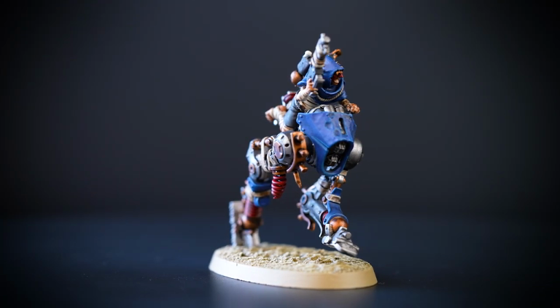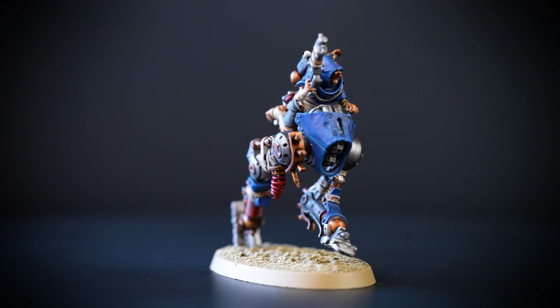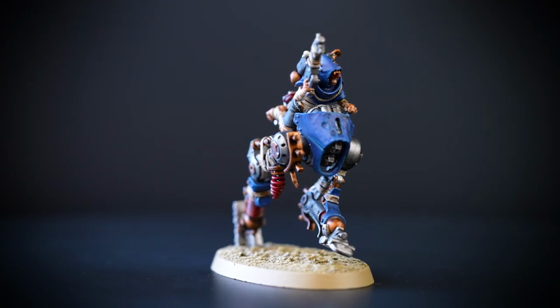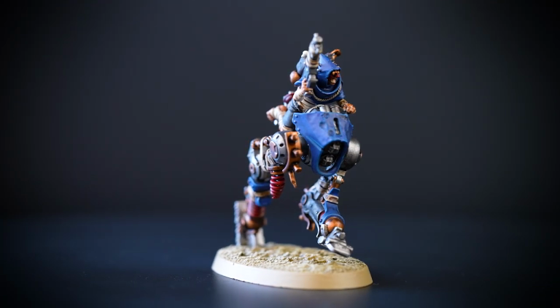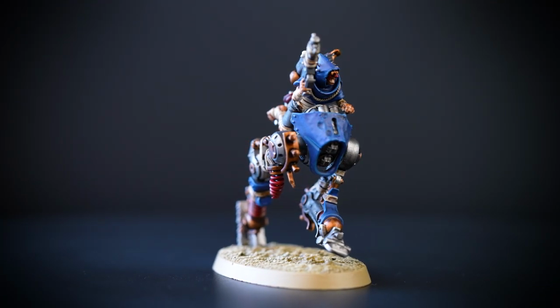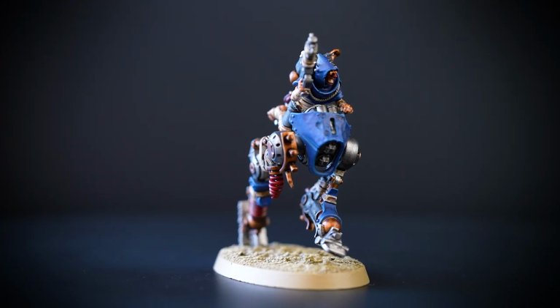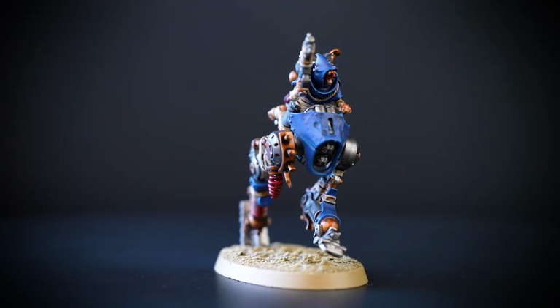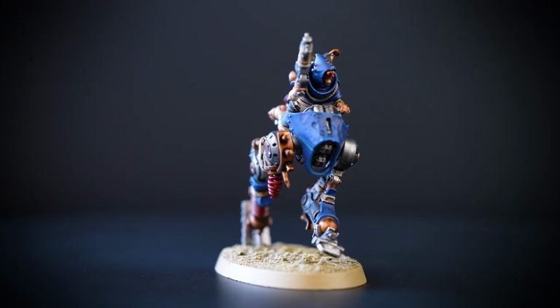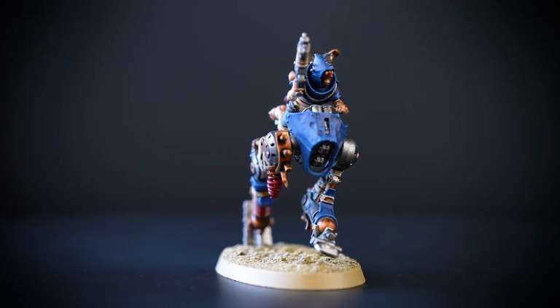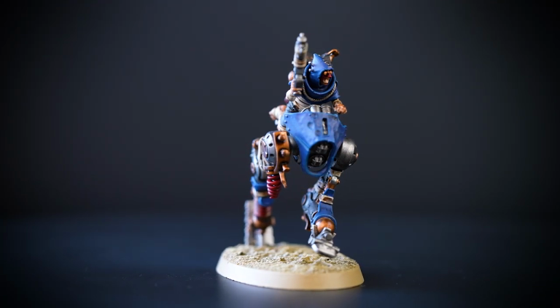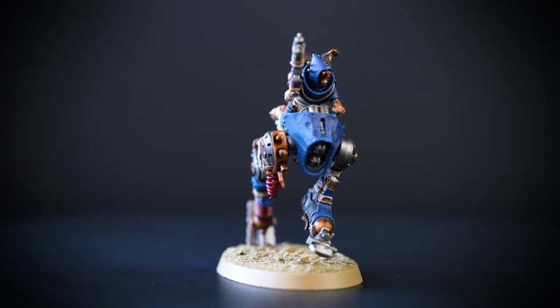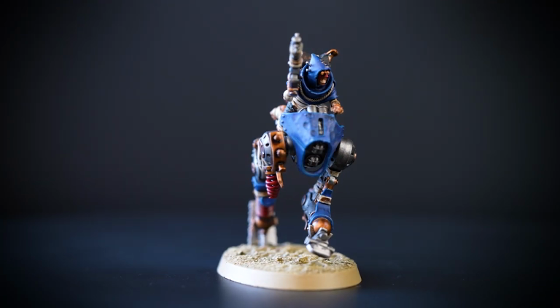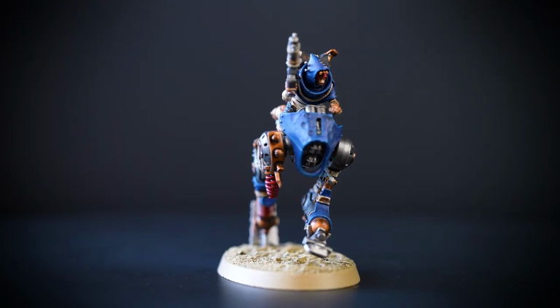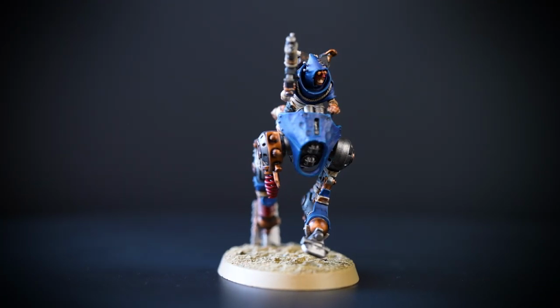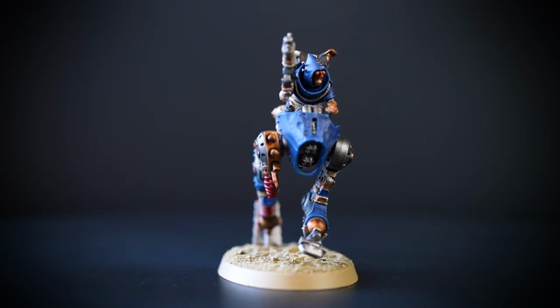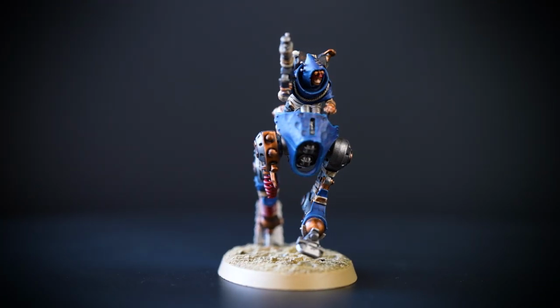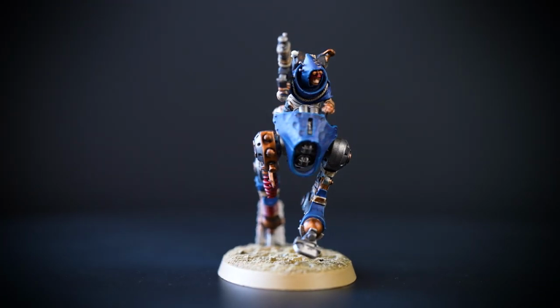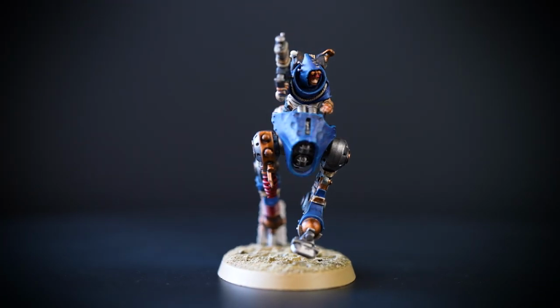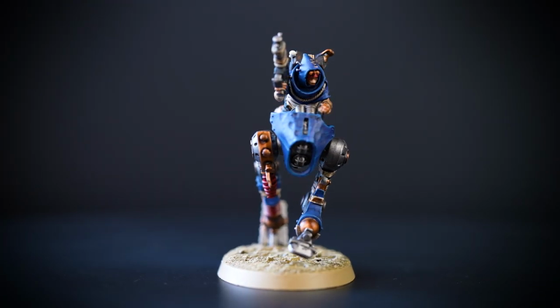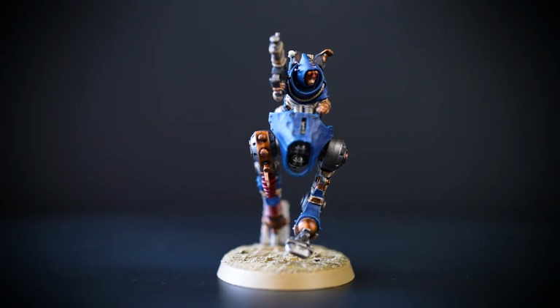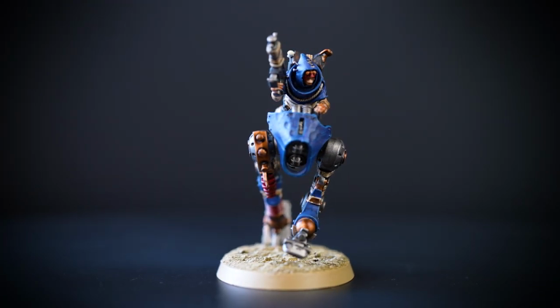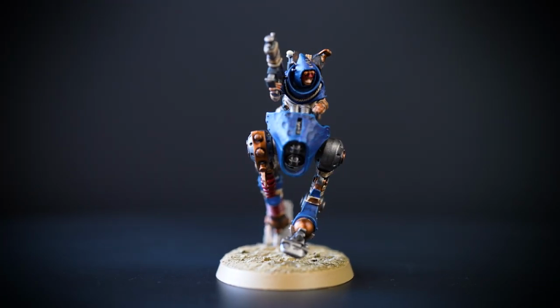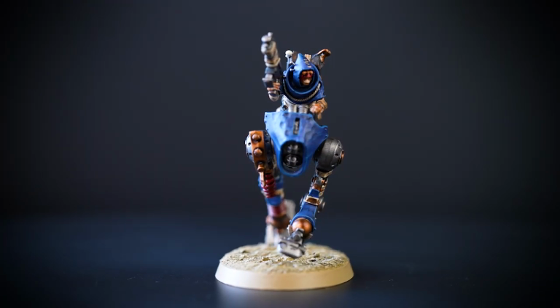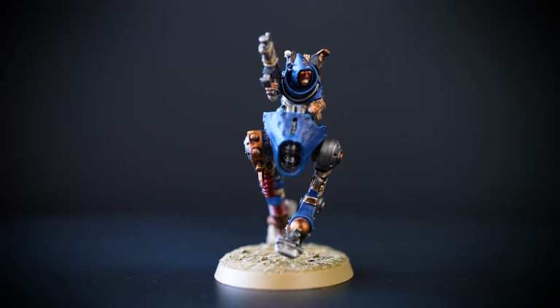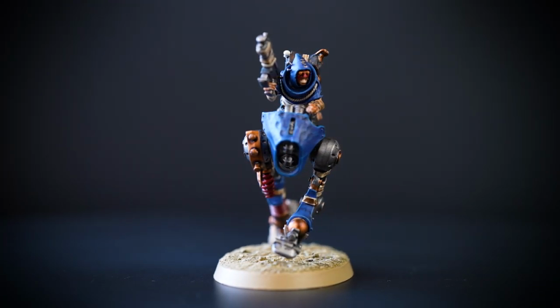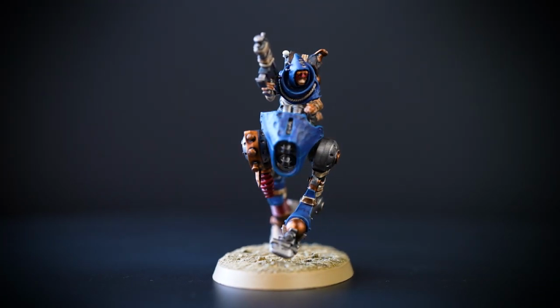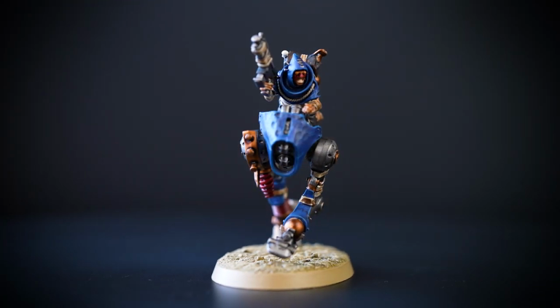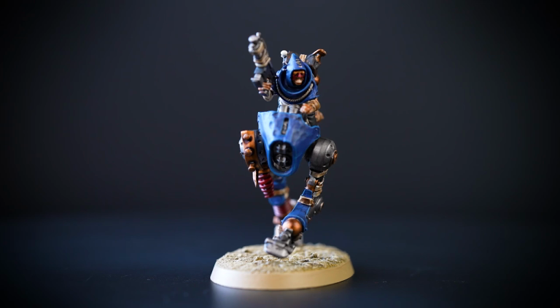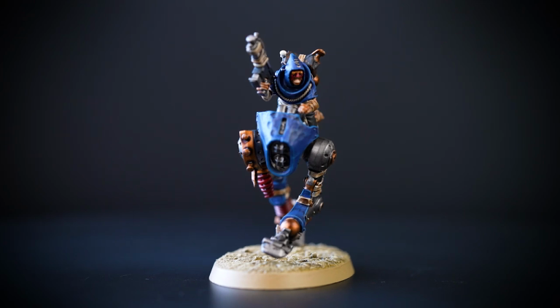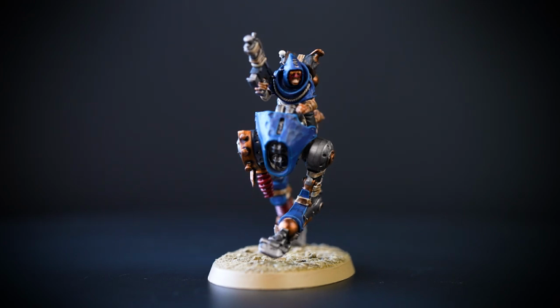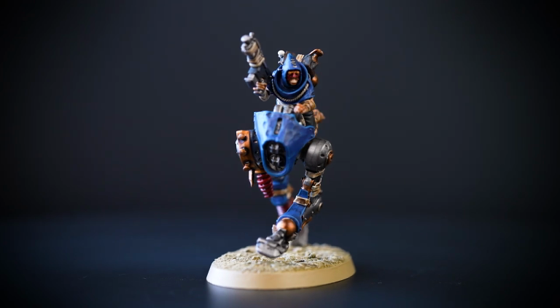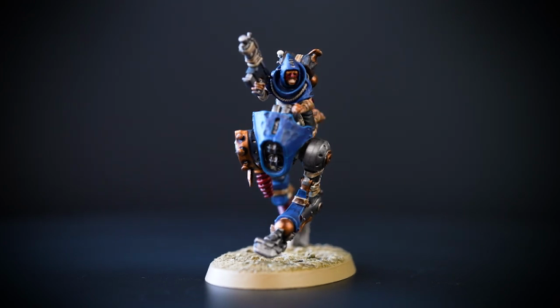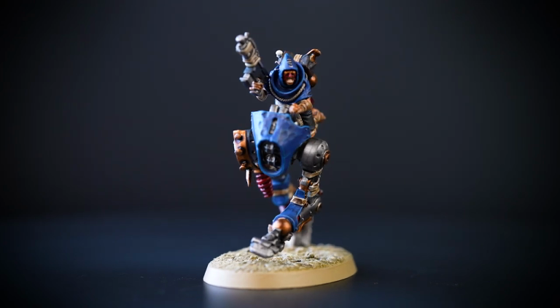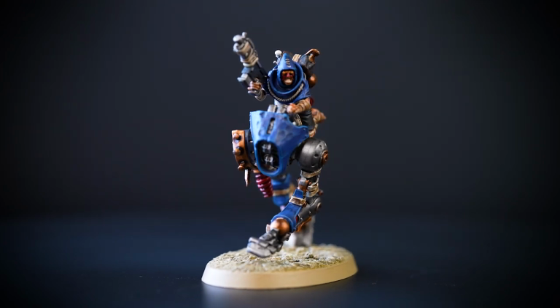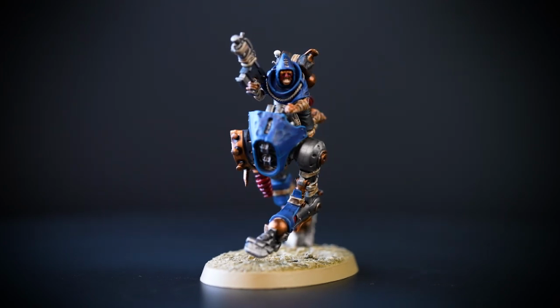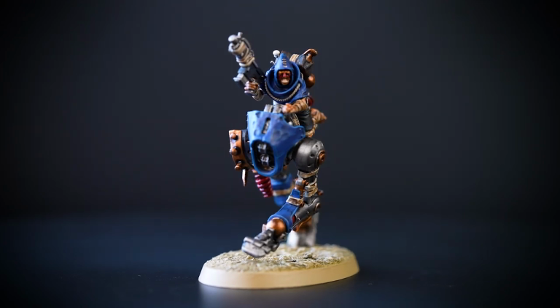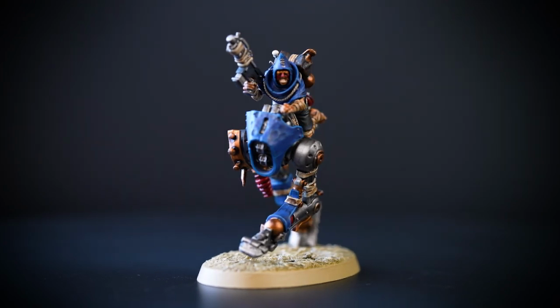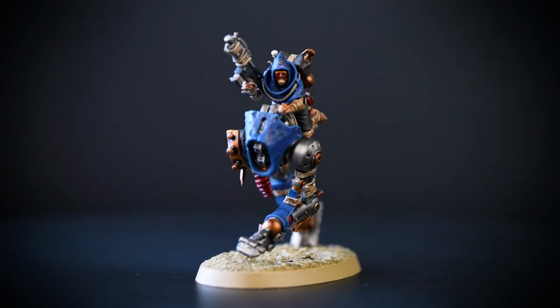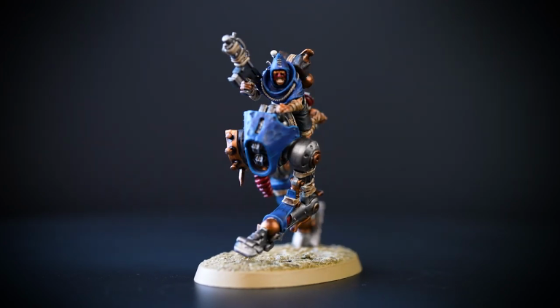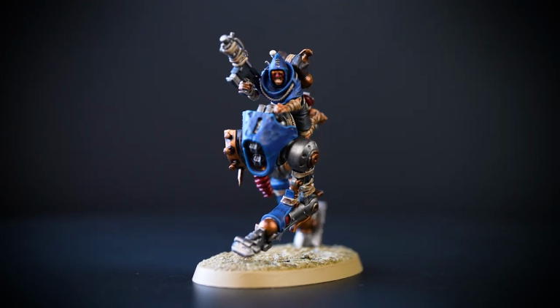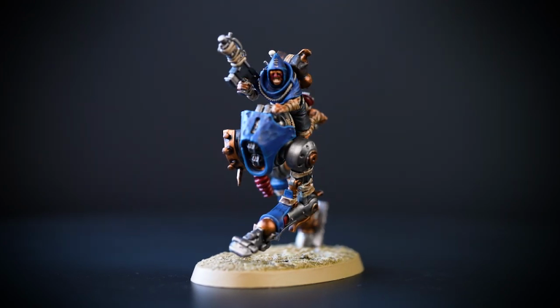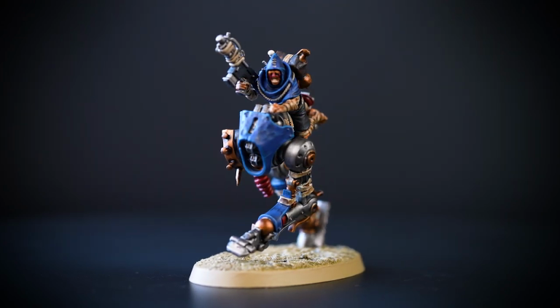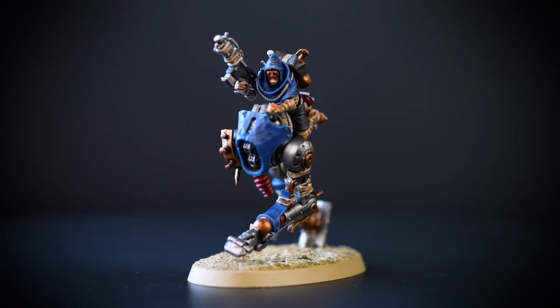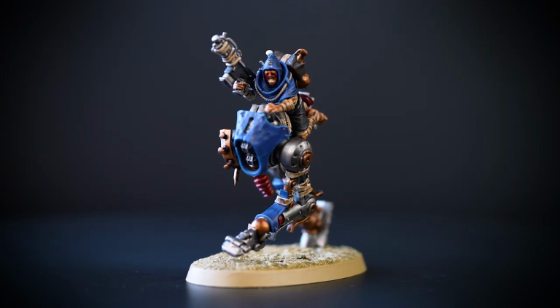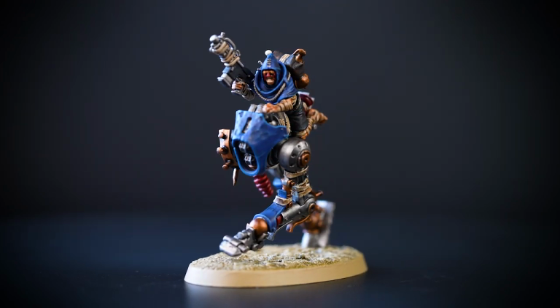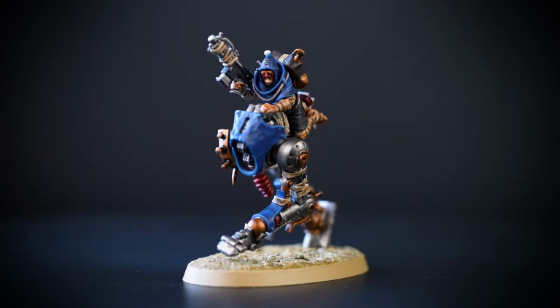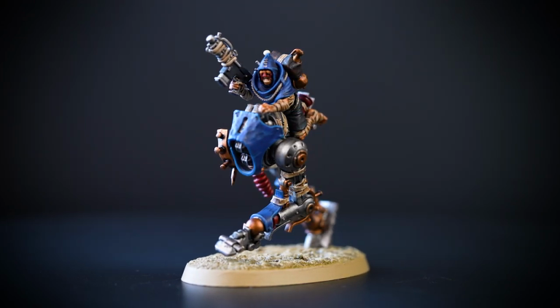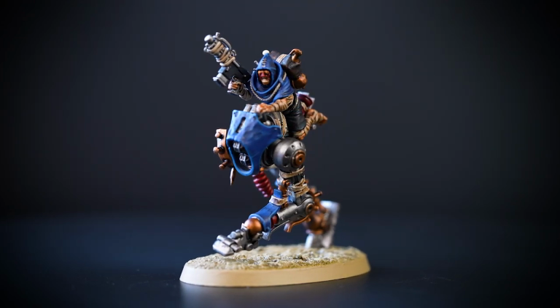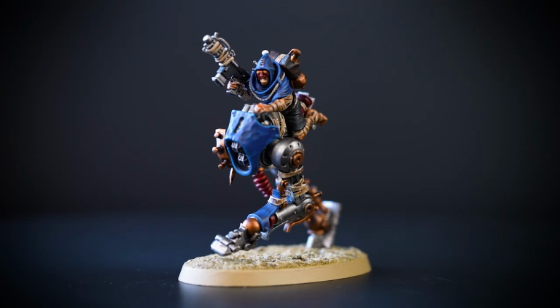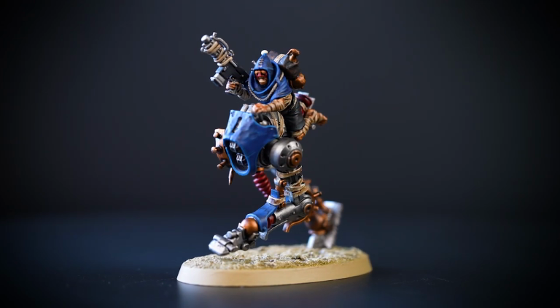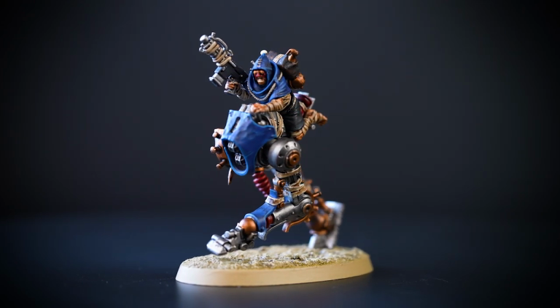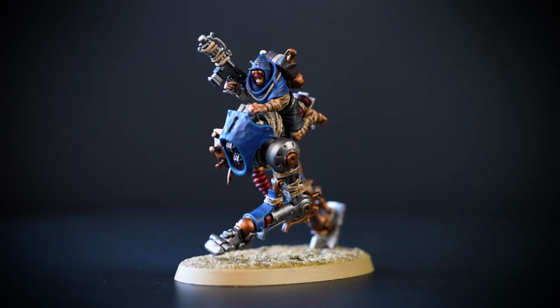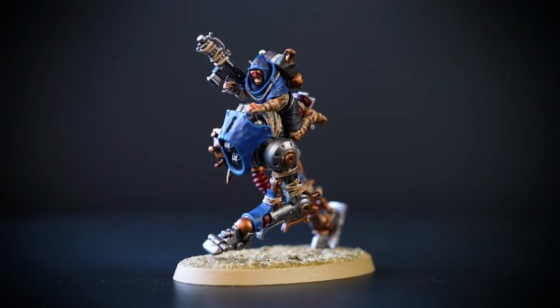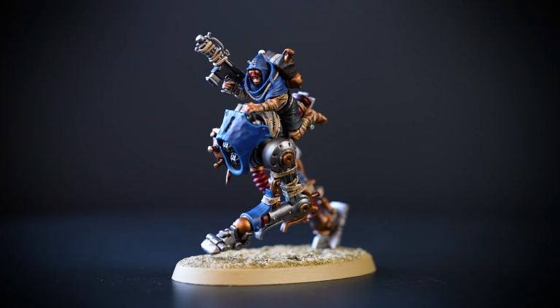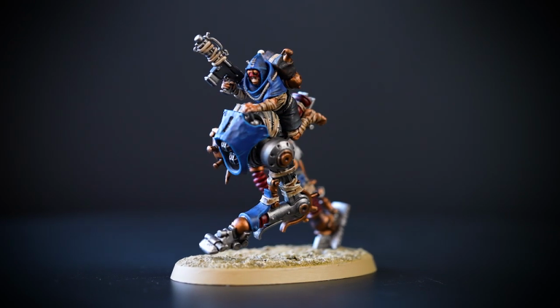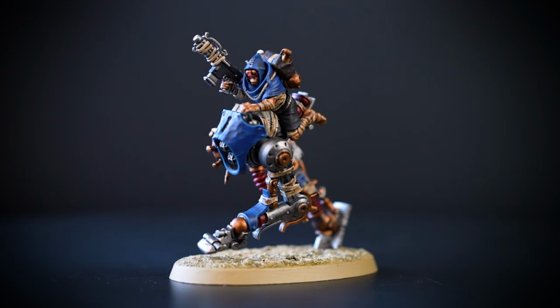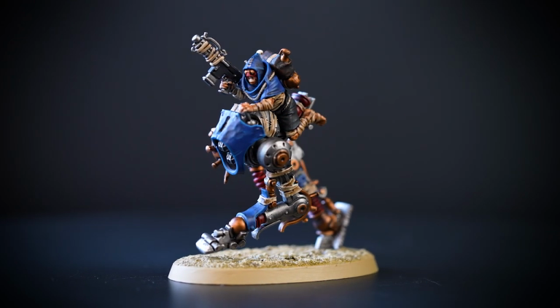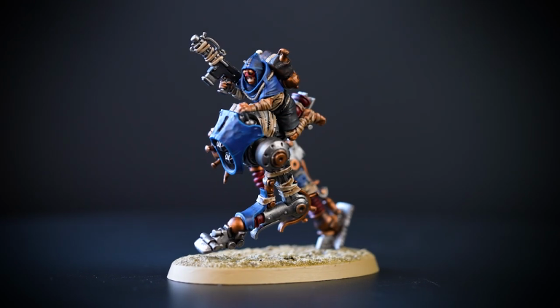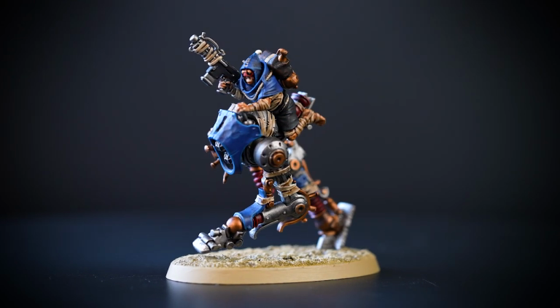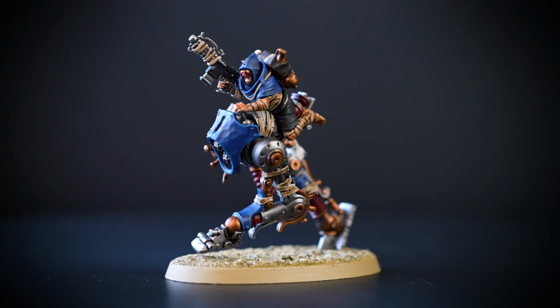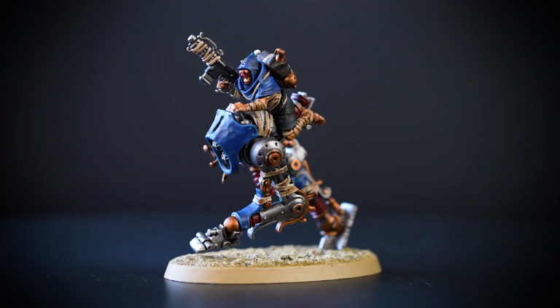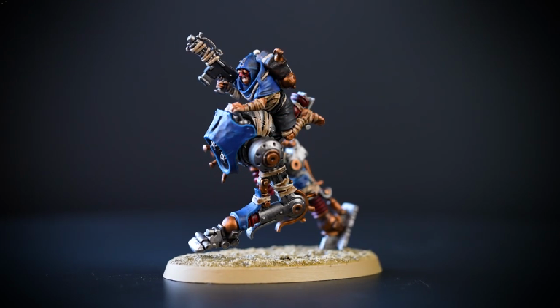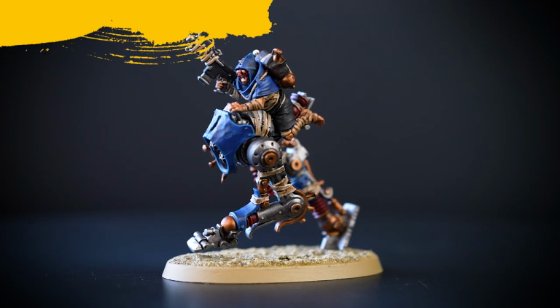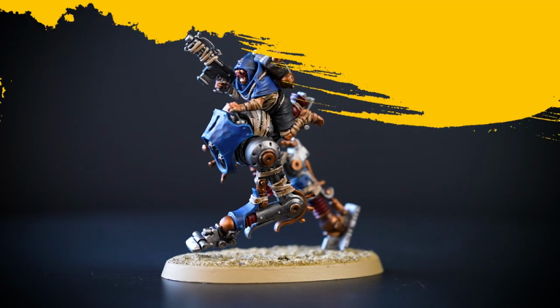Hello! In this video we'll be showing you how to paint the Cawdor Ridgewalkers, getting them on the table and charging around the ash wastes of Necromunda.